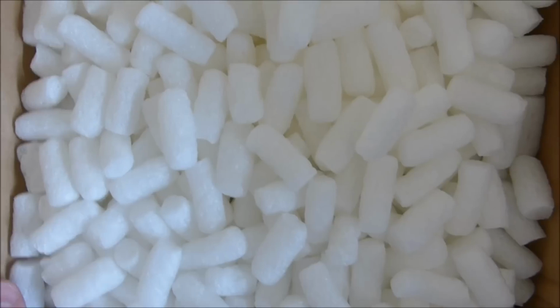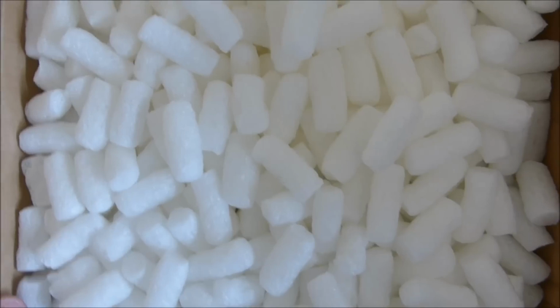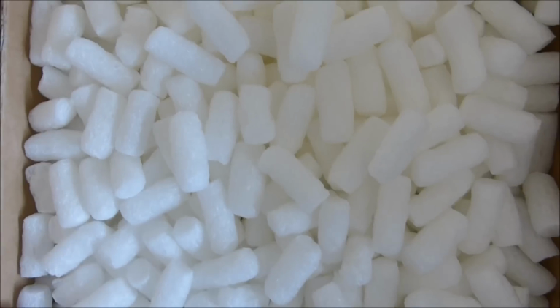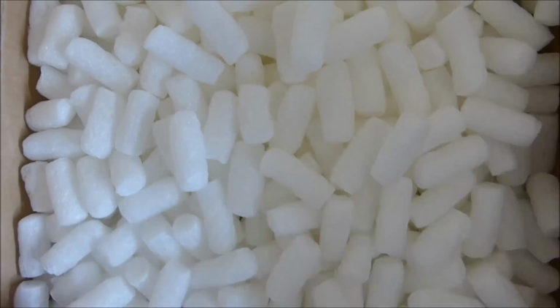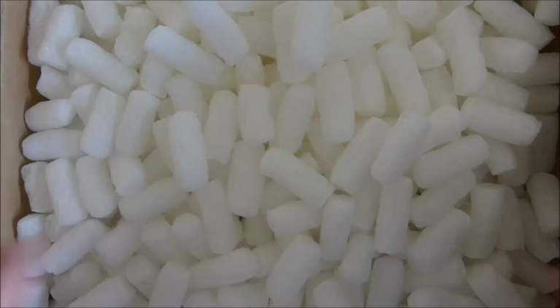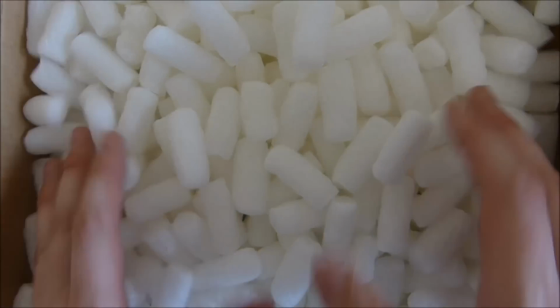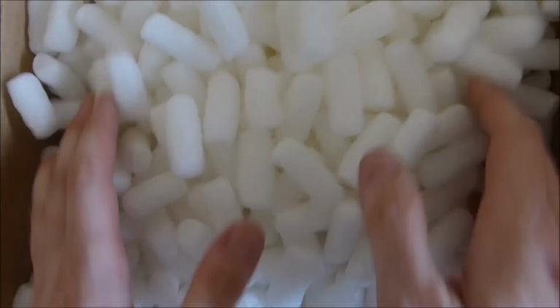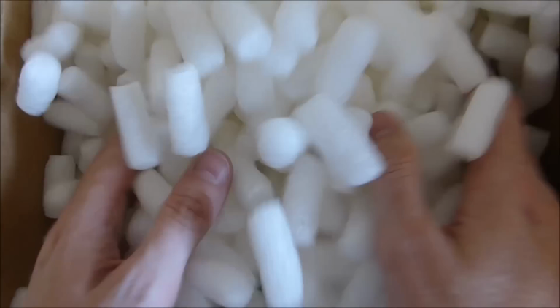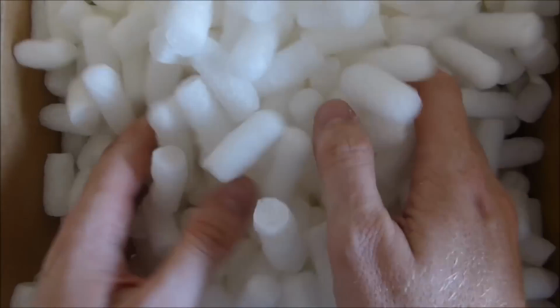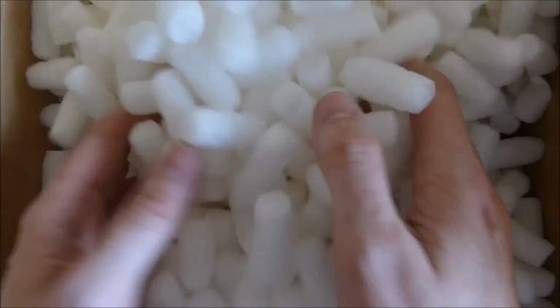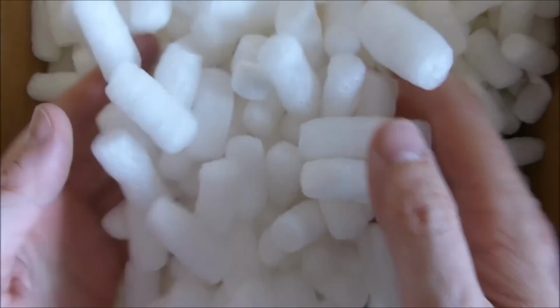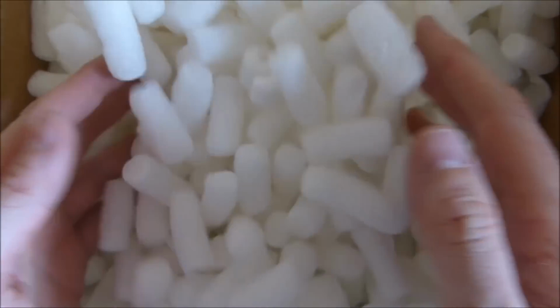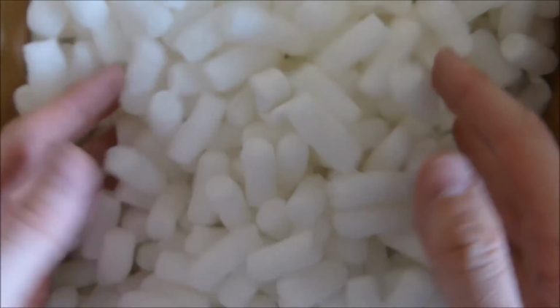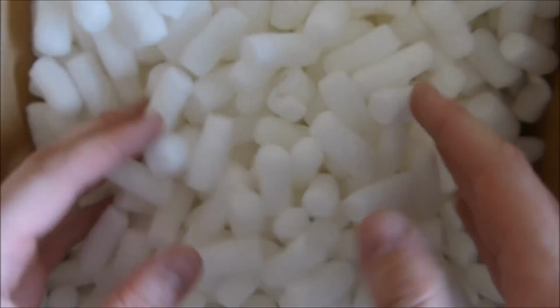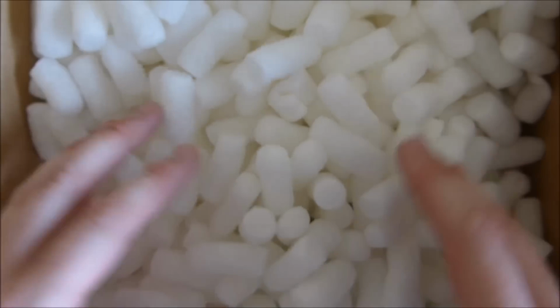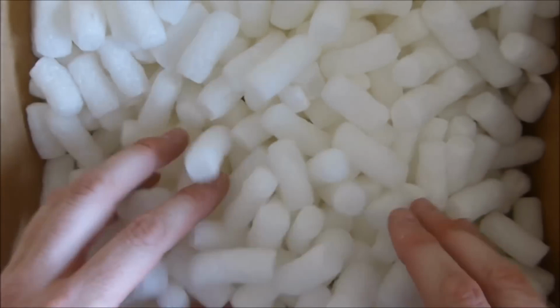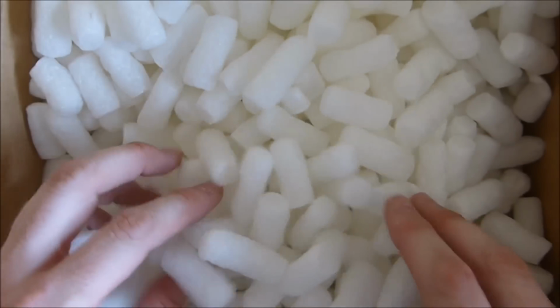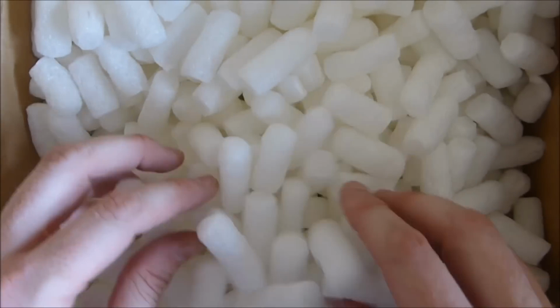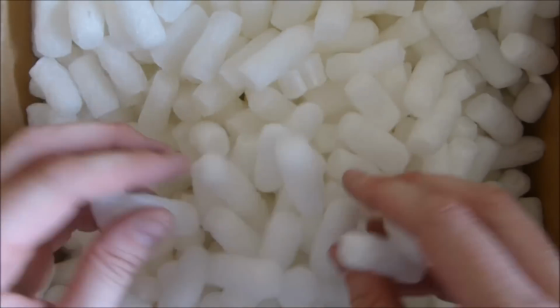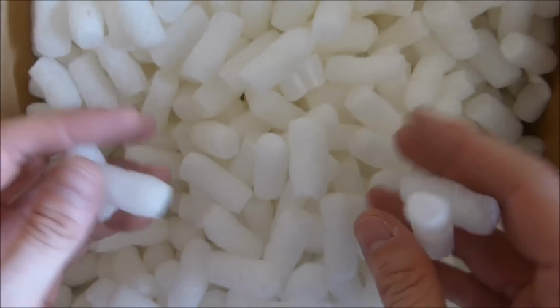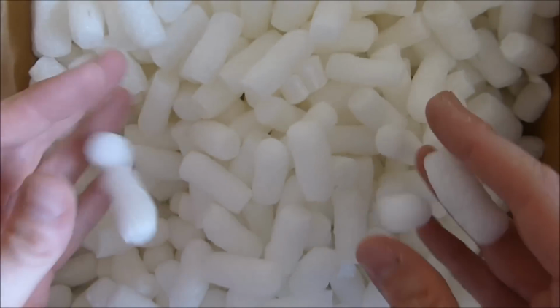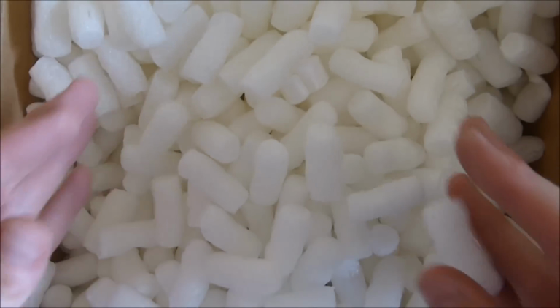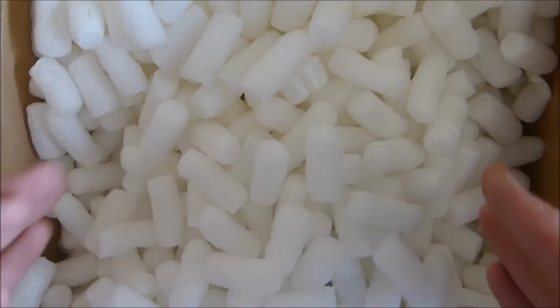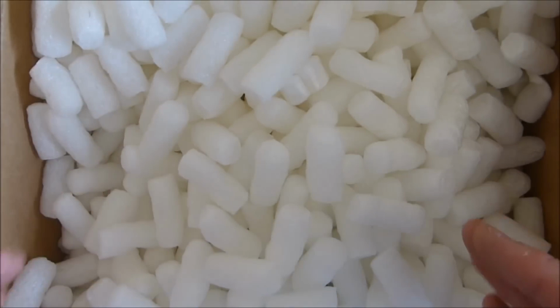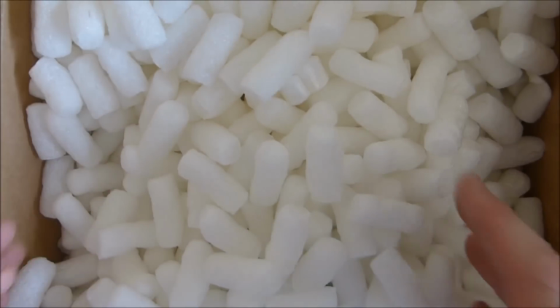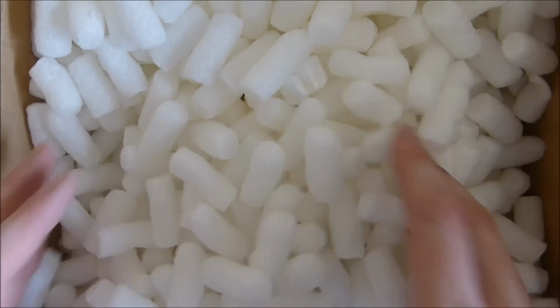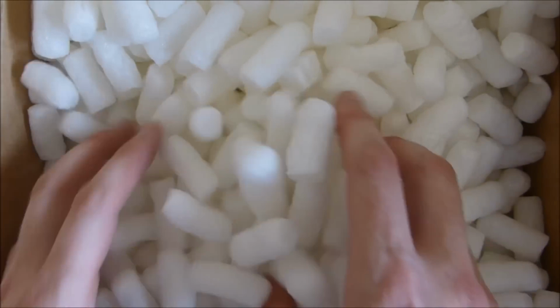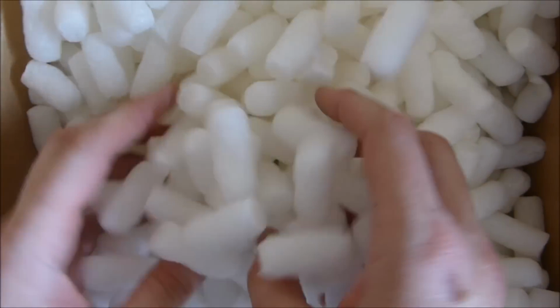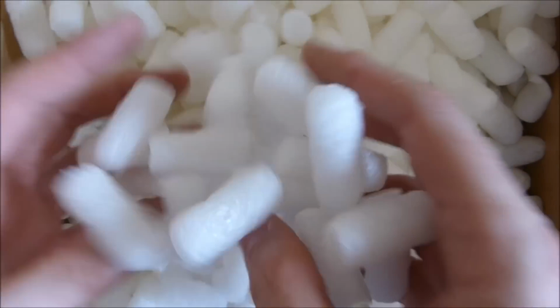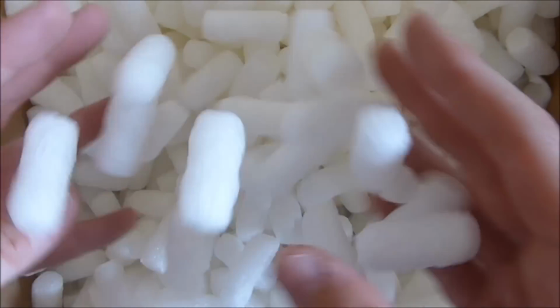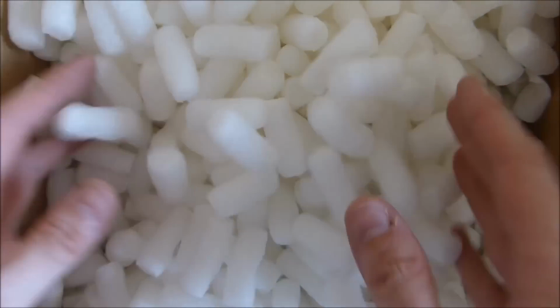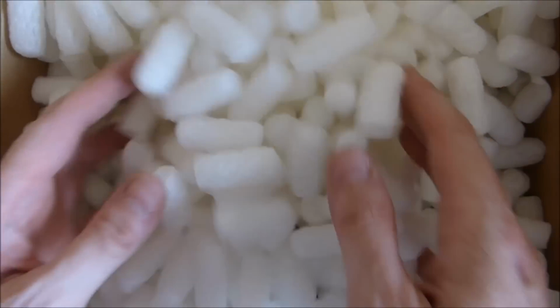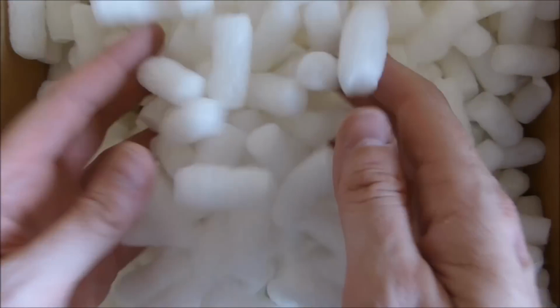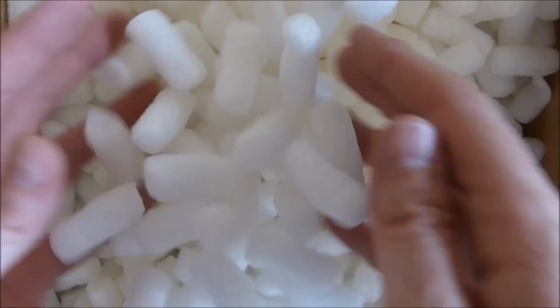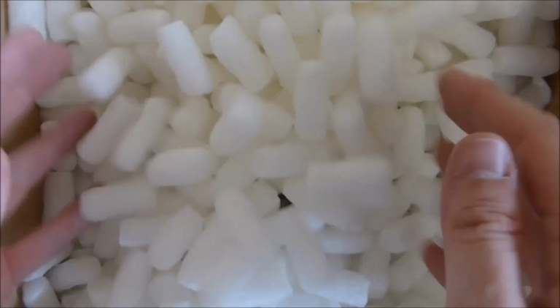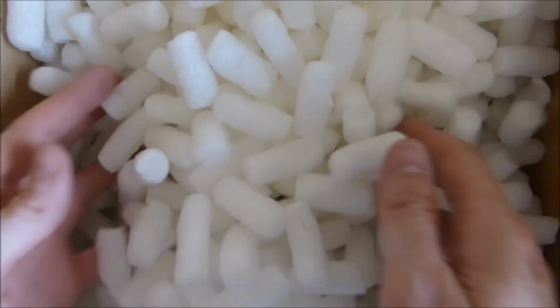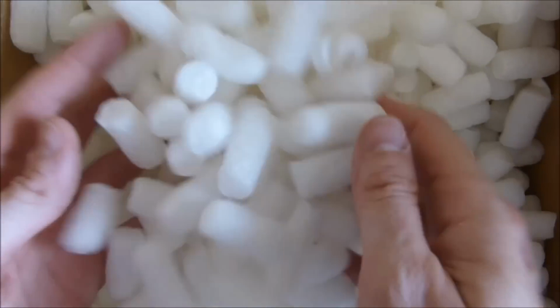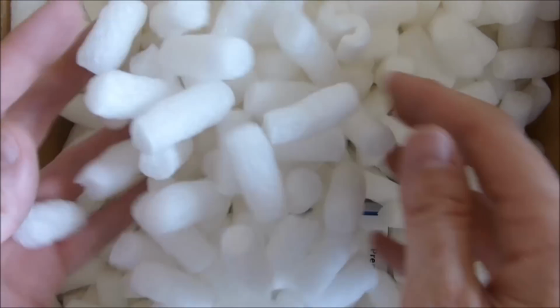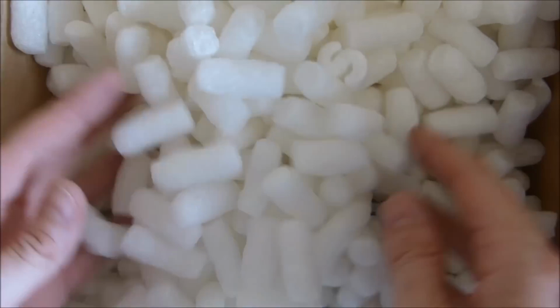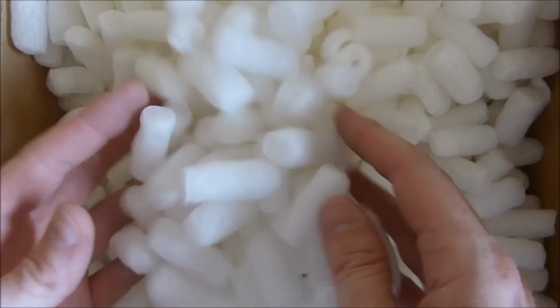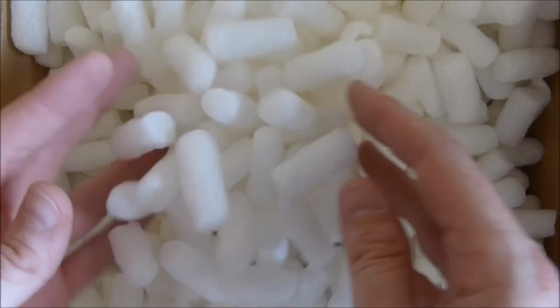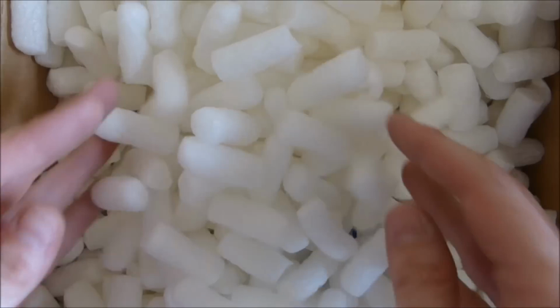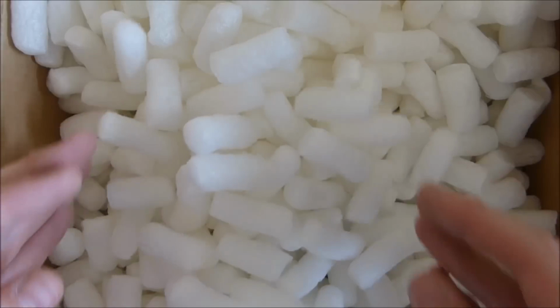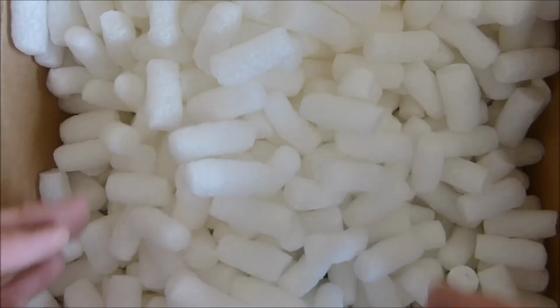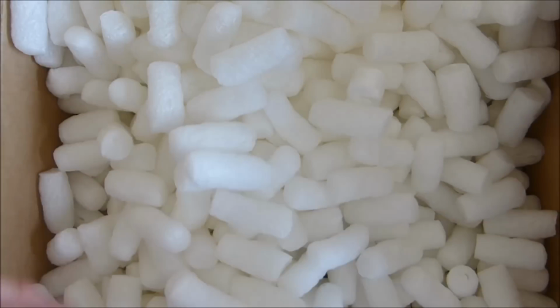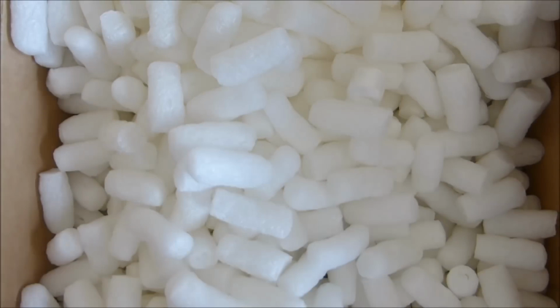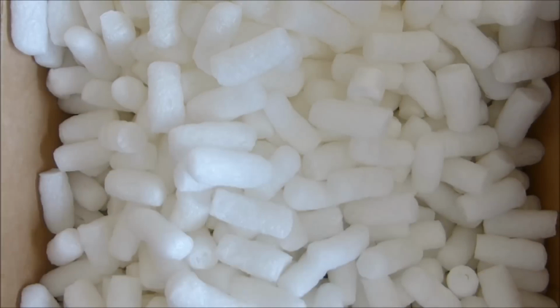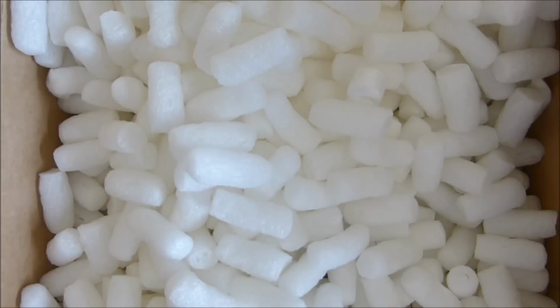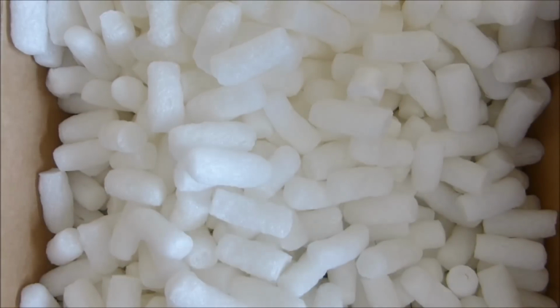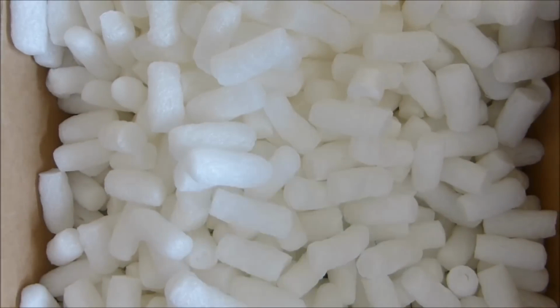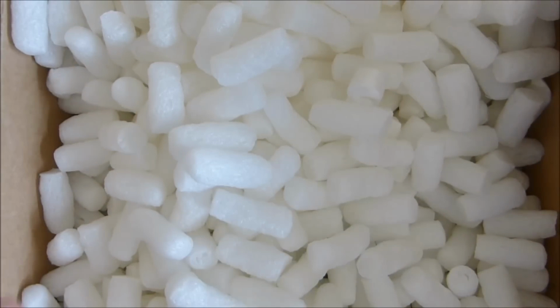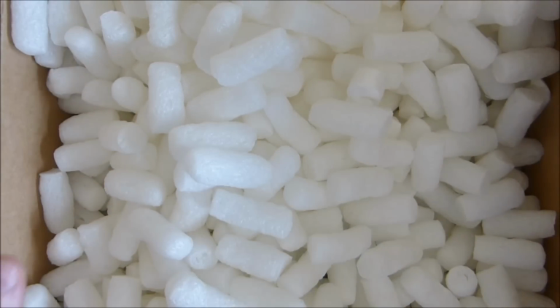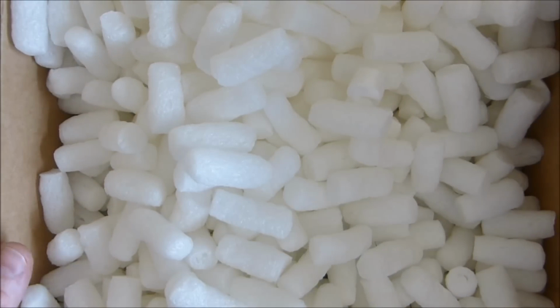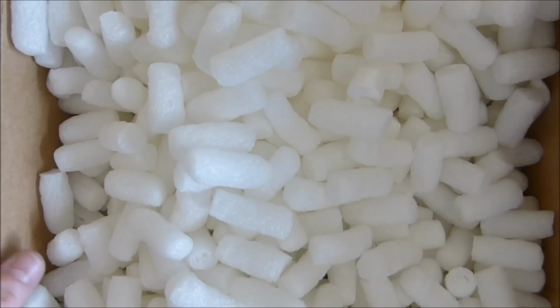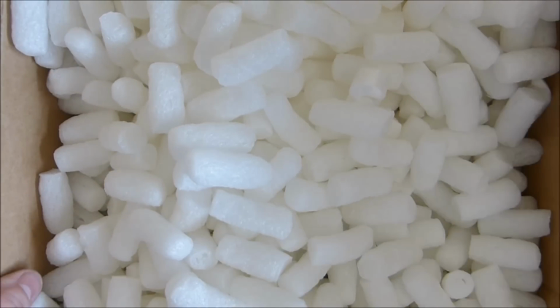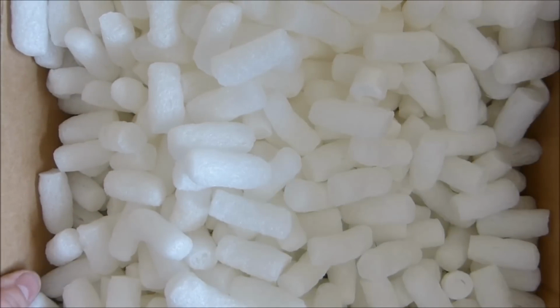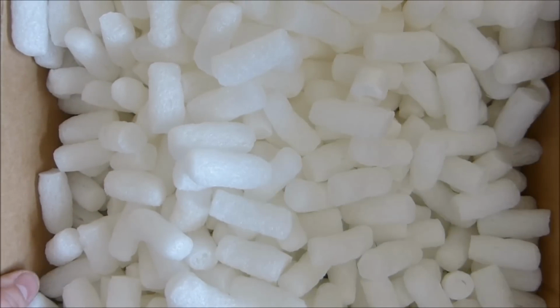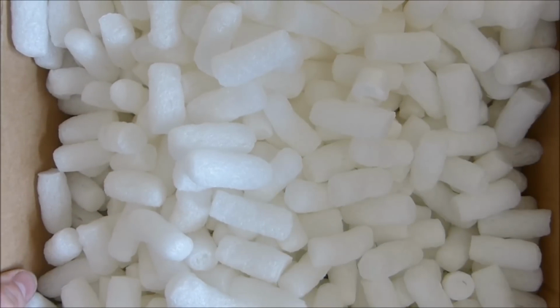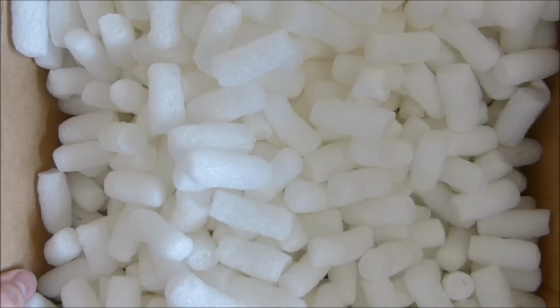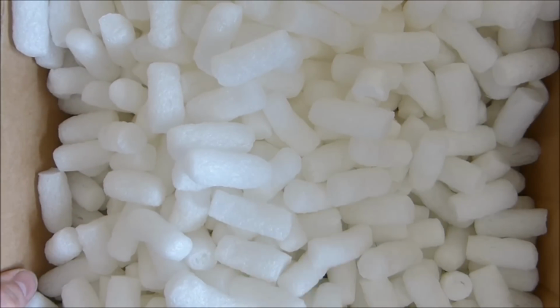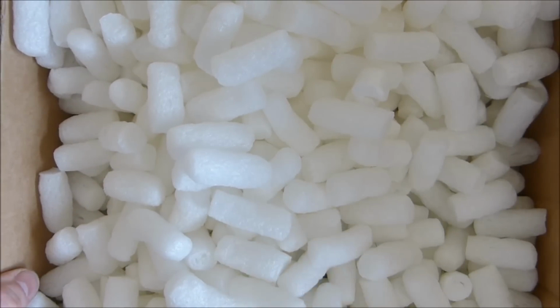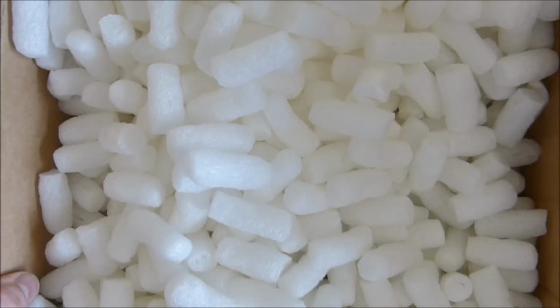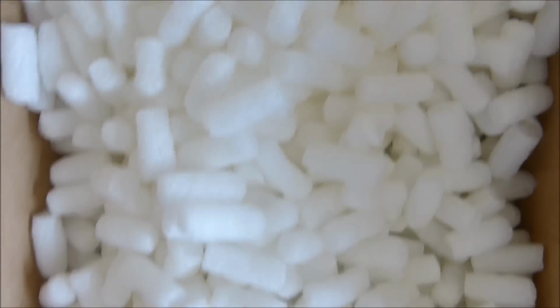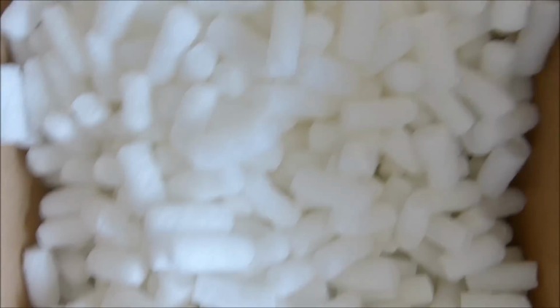So it's full of these packing peanuts — these are terrible aren't they, they've gone snowing. Please hold on, I'm just going to get rid of these.